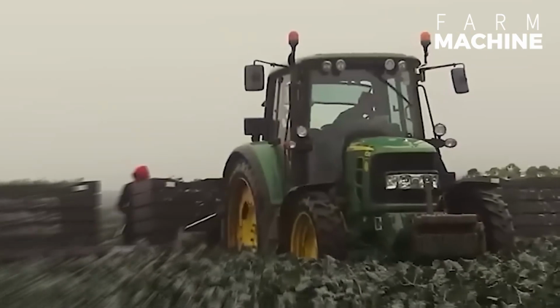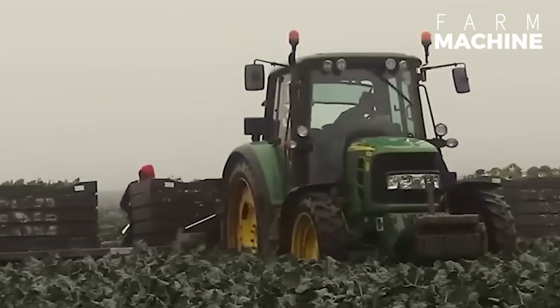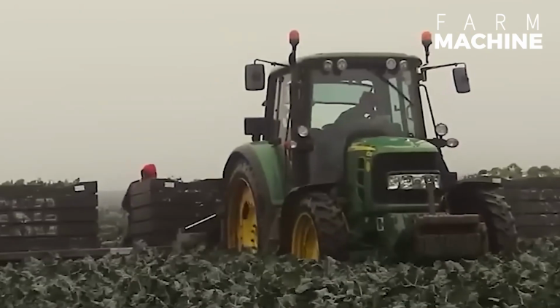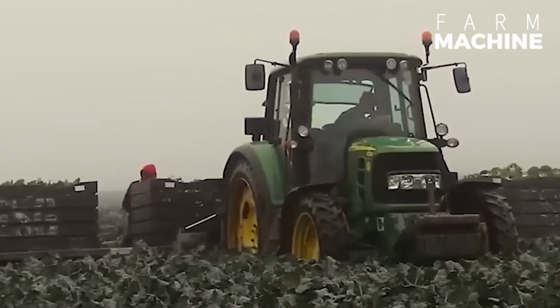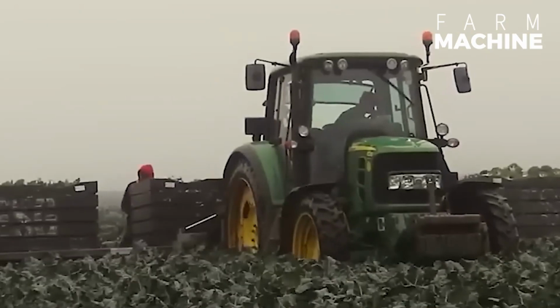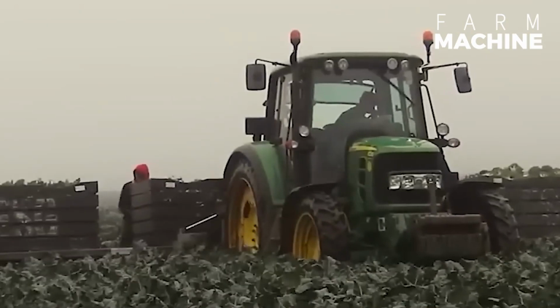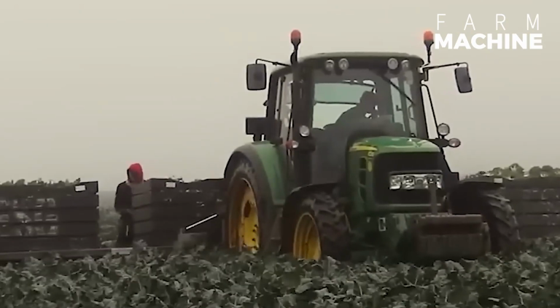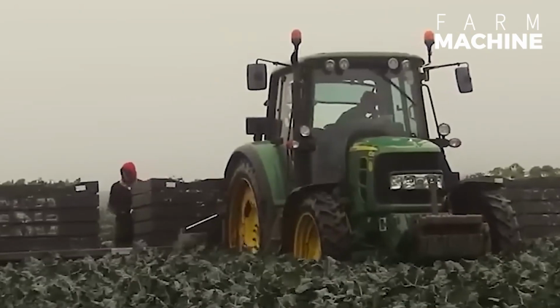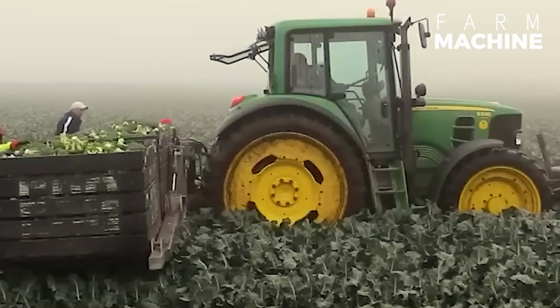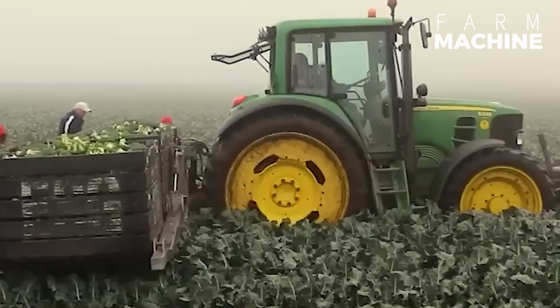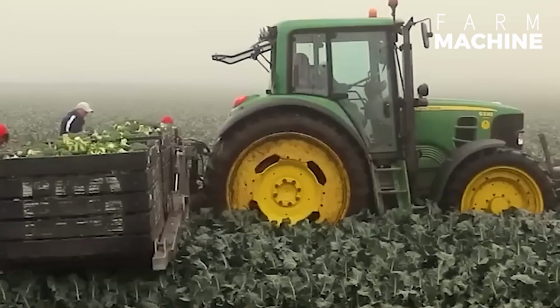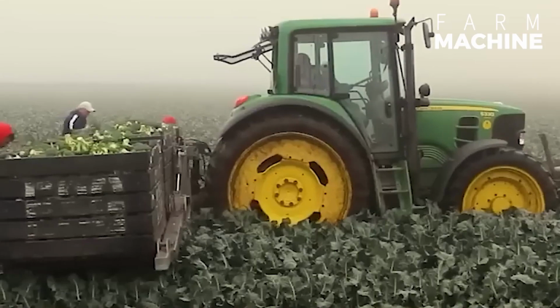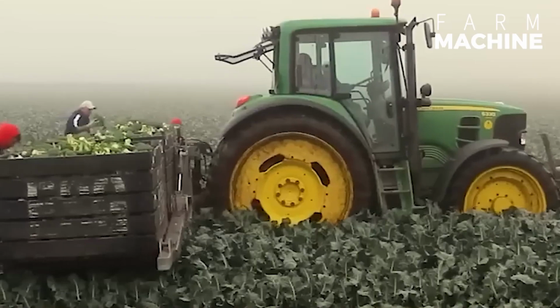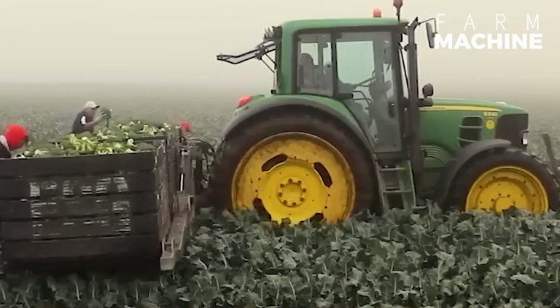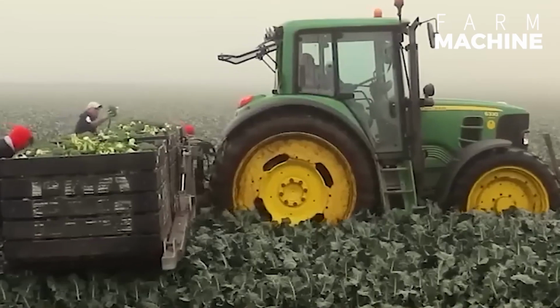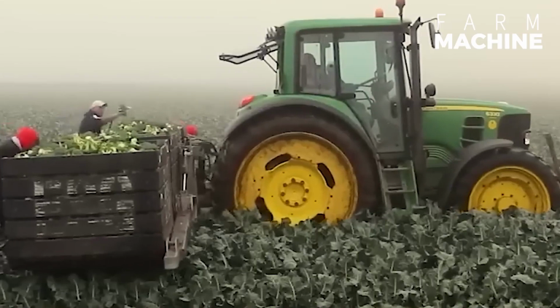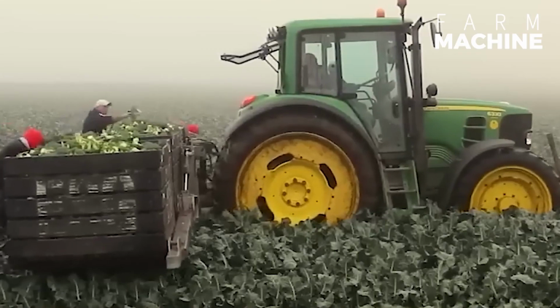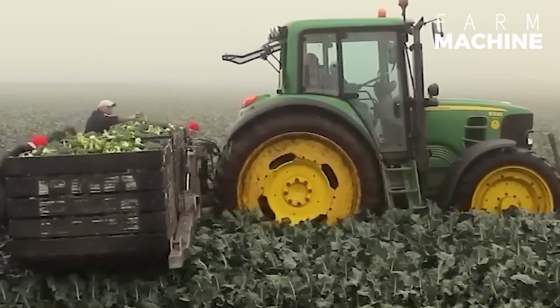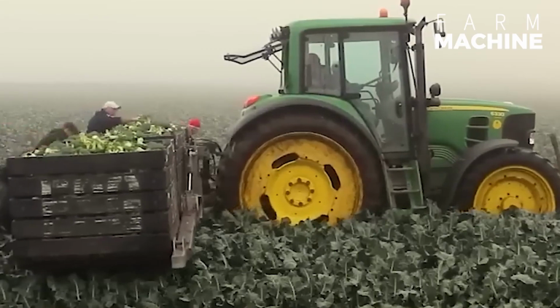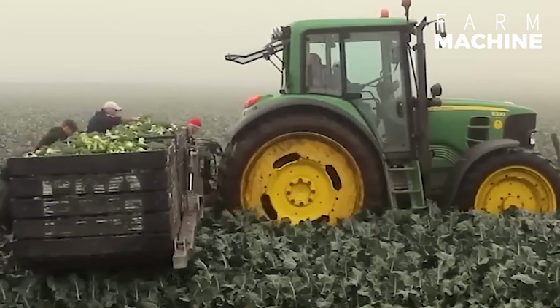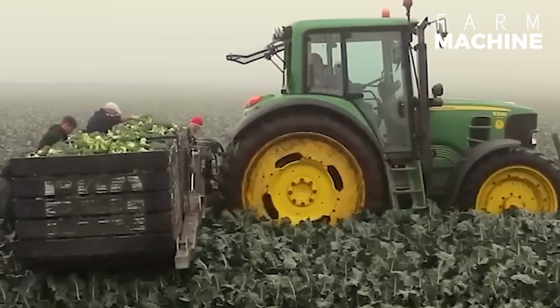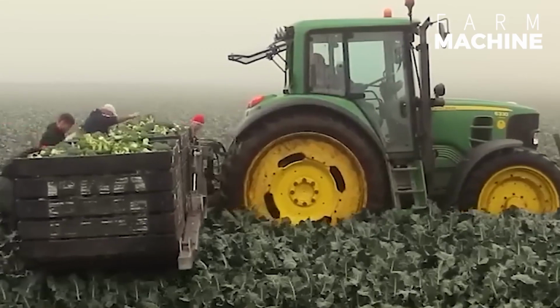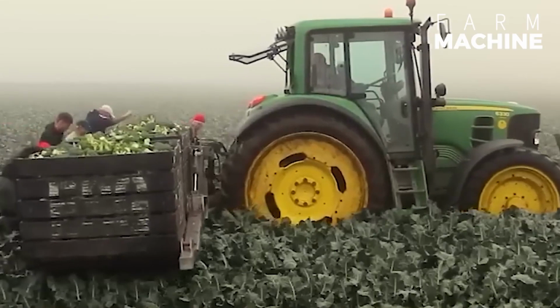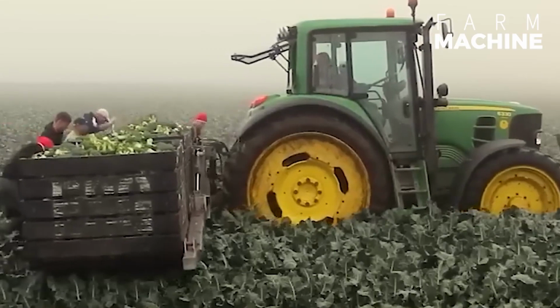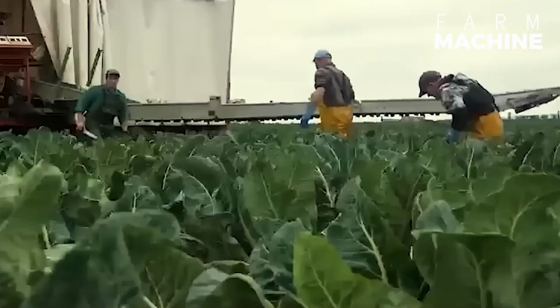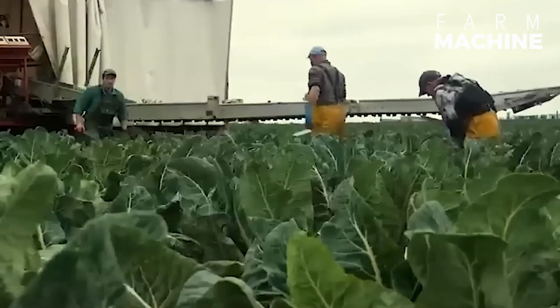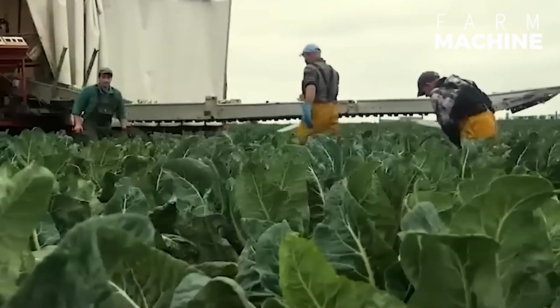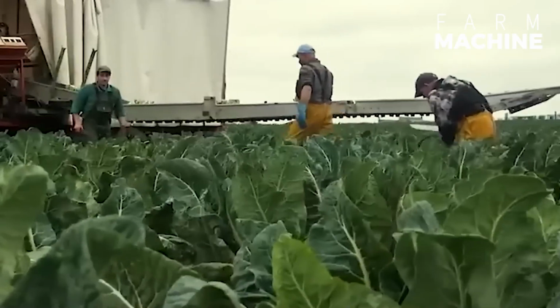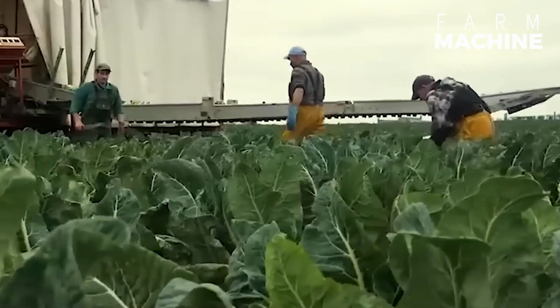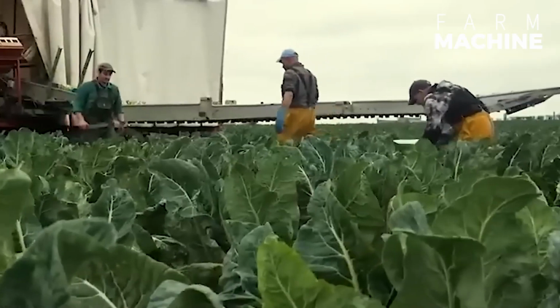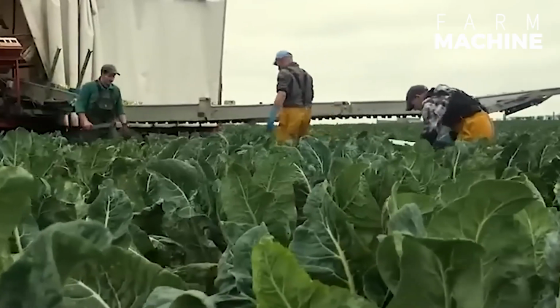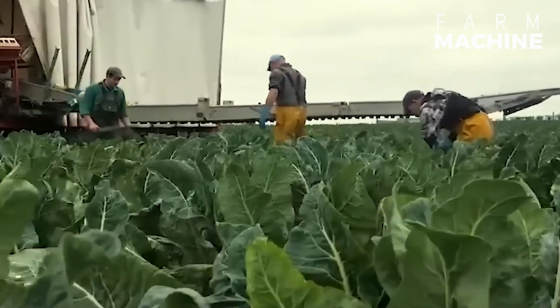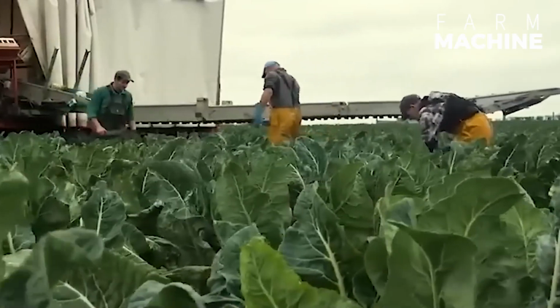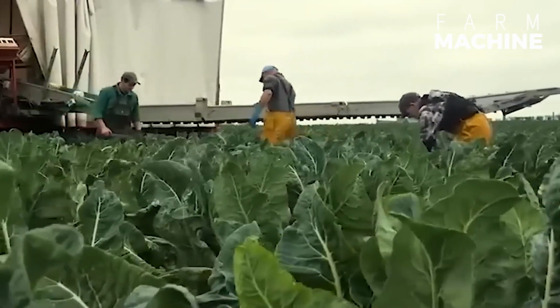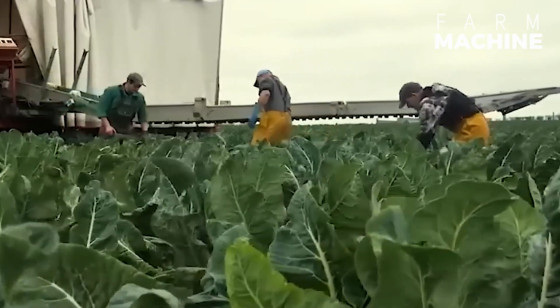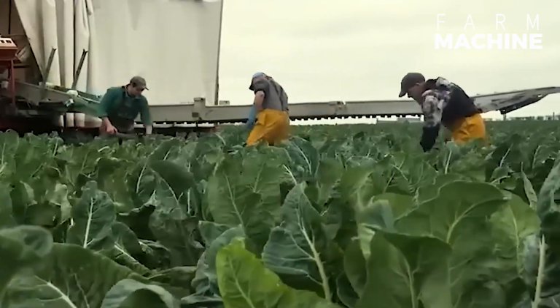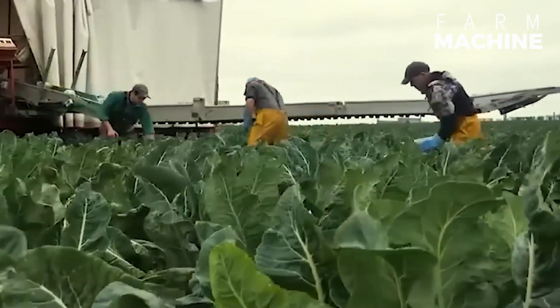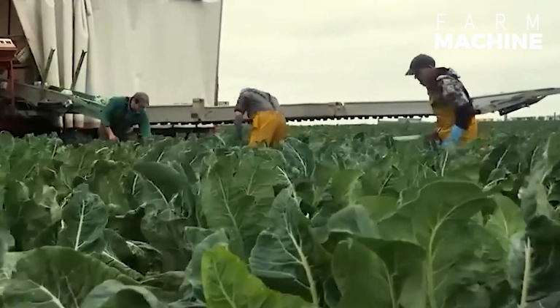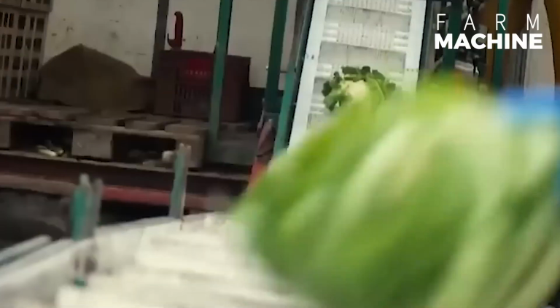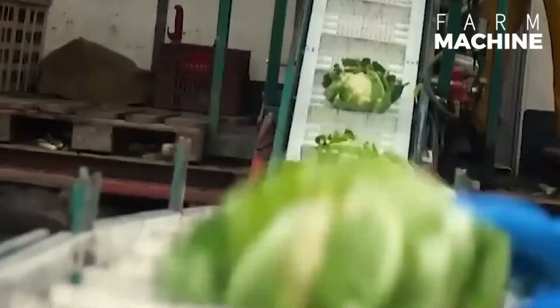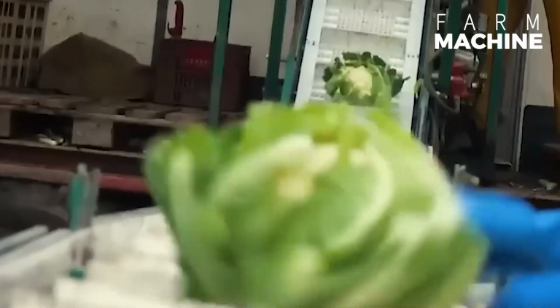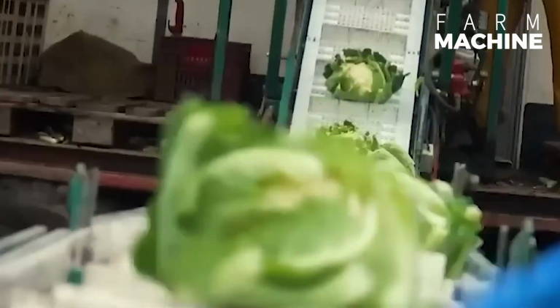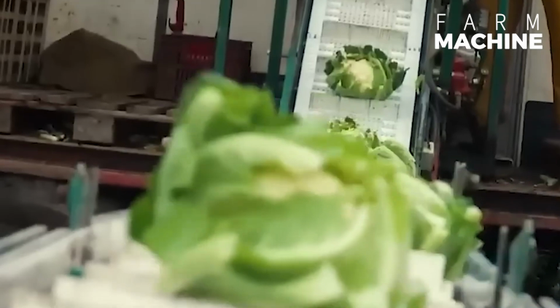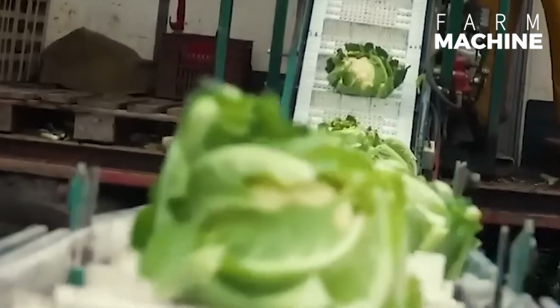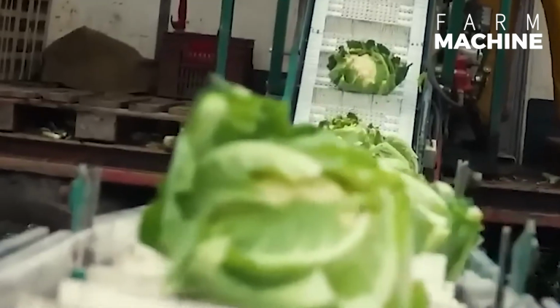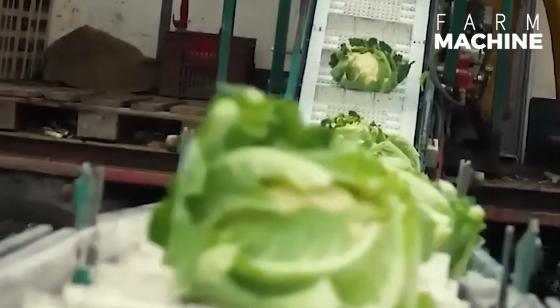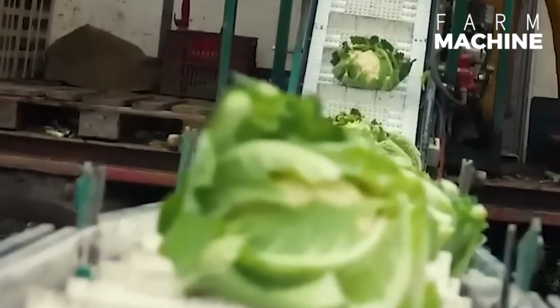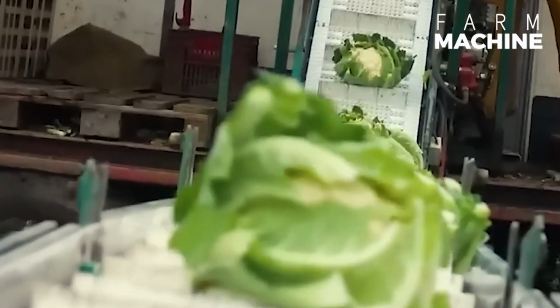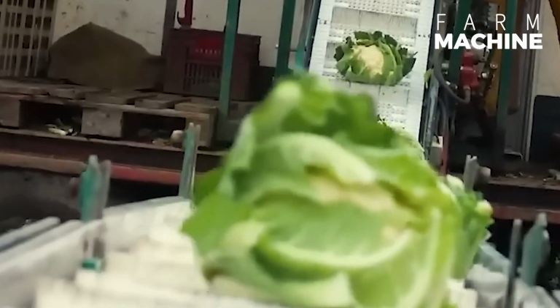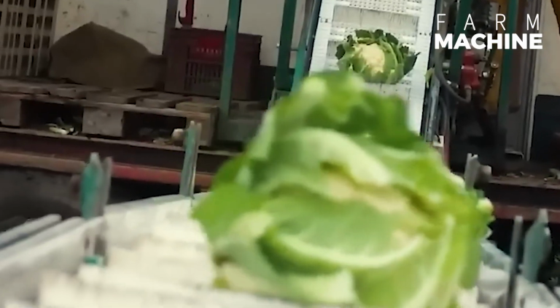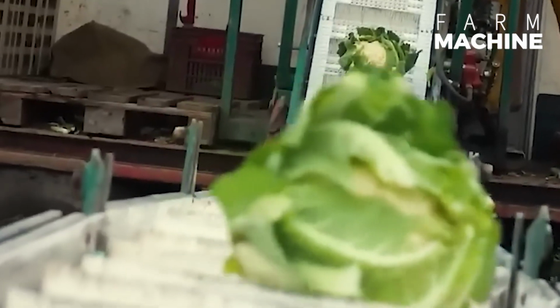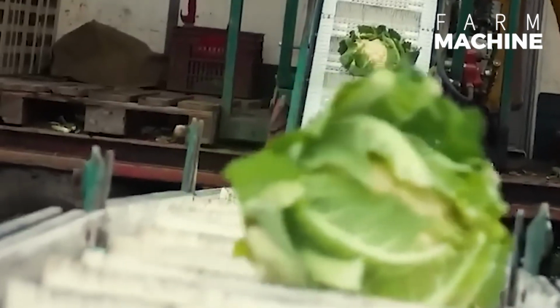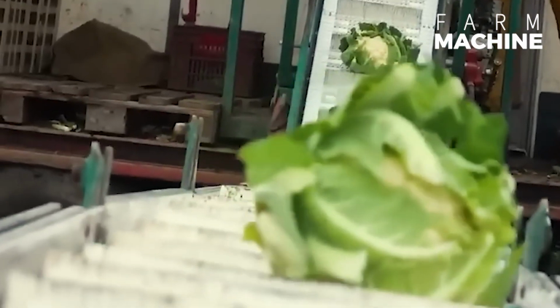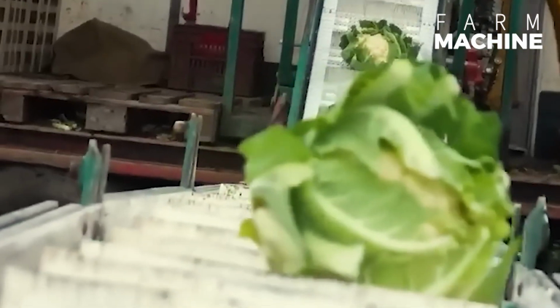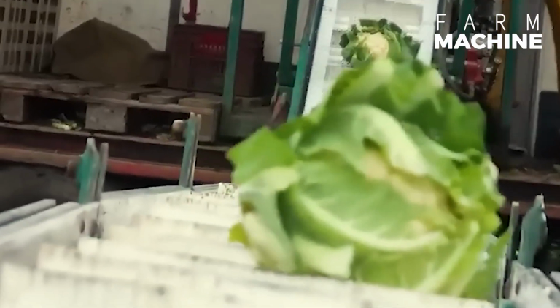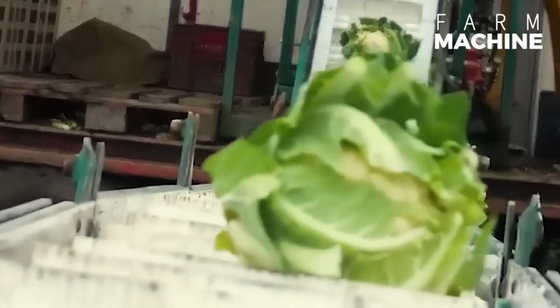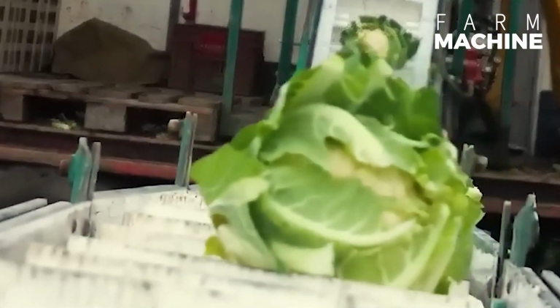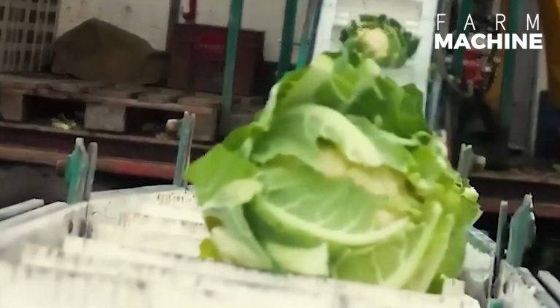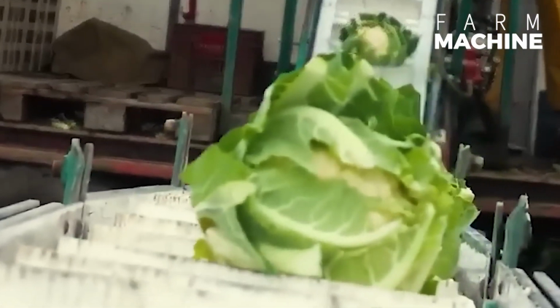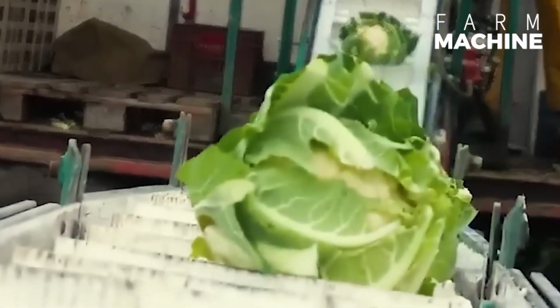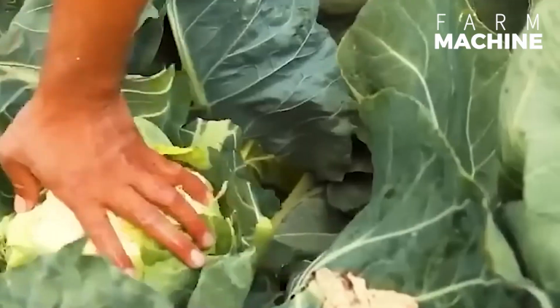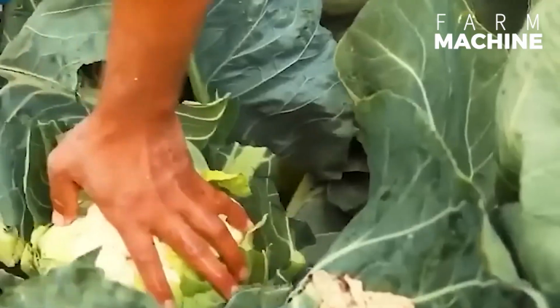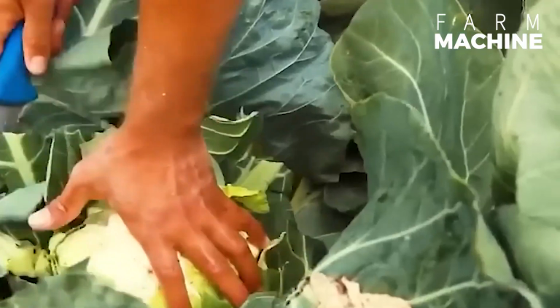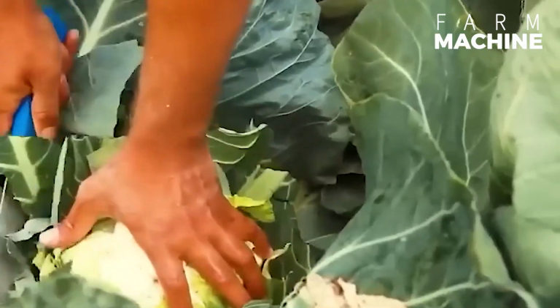The modern Dutch cabbage farm is an agricultural wonder, bringing the marvel of contemporary Dutch cabbage farming into your life.